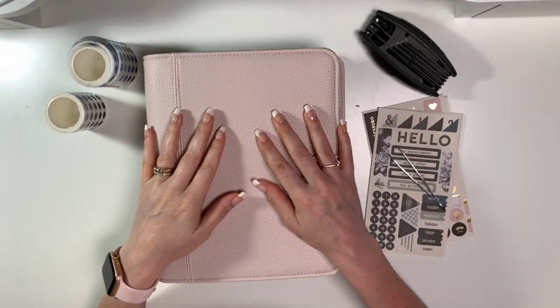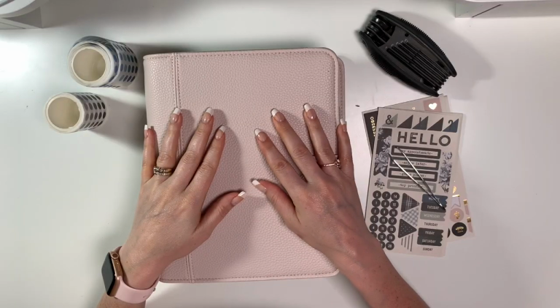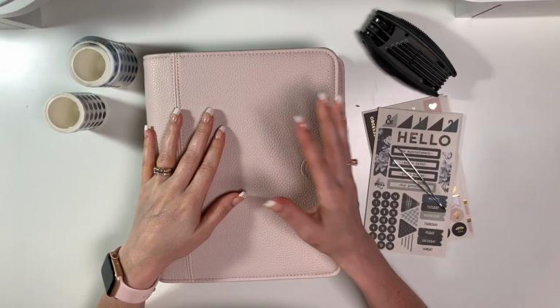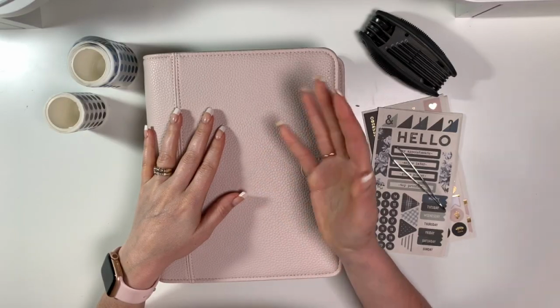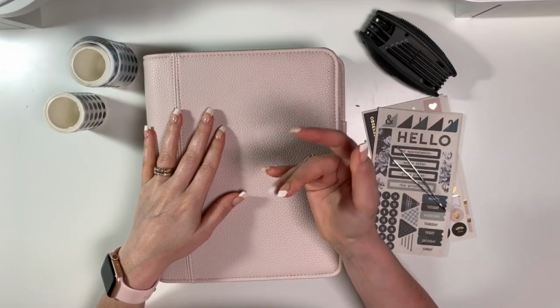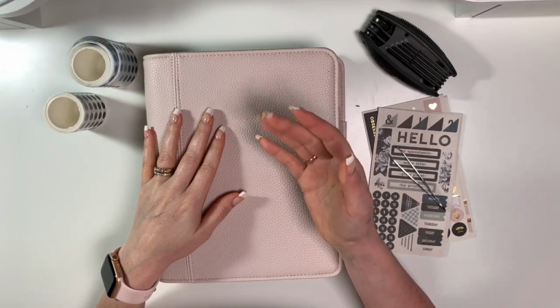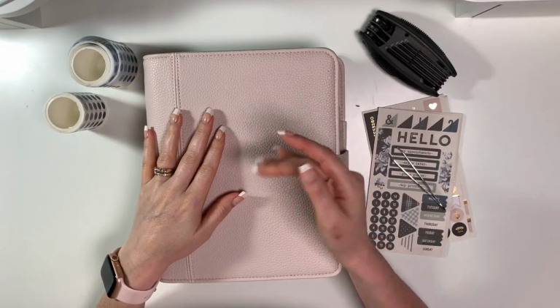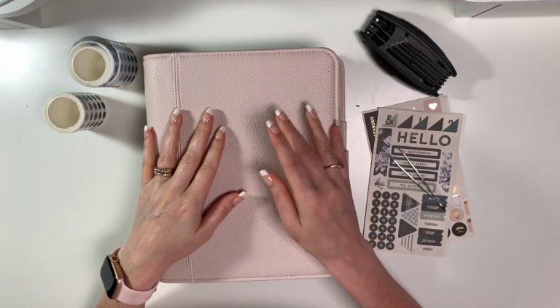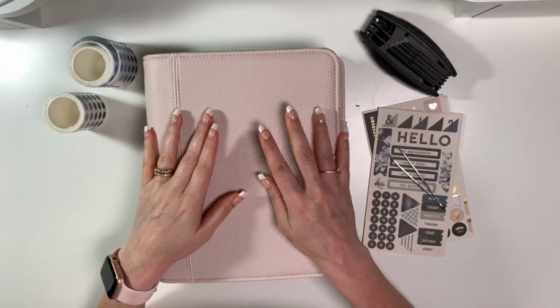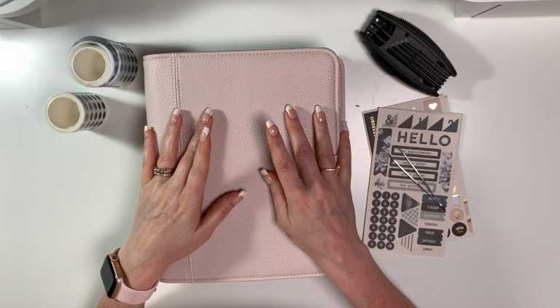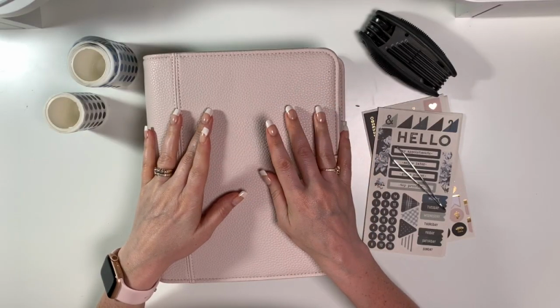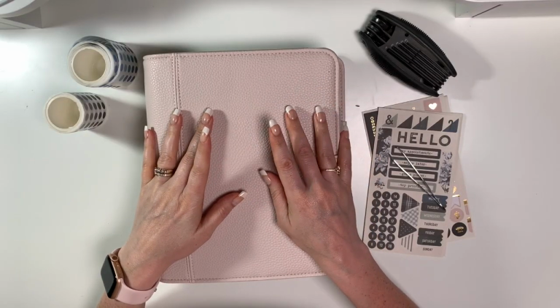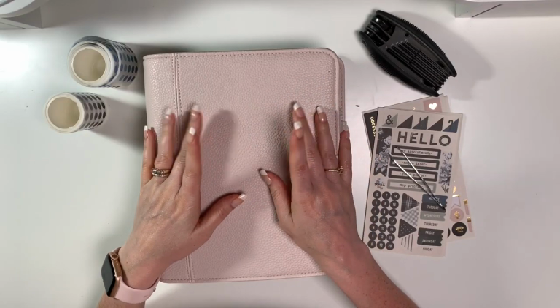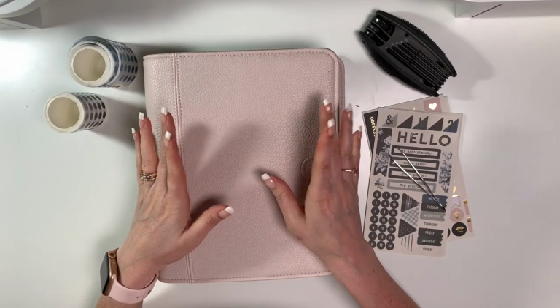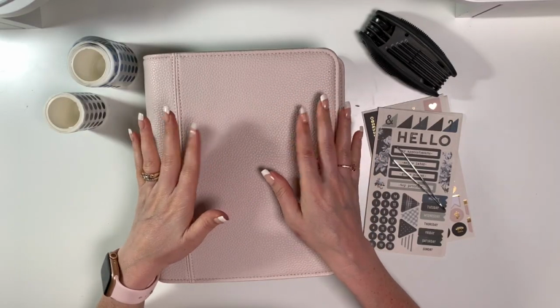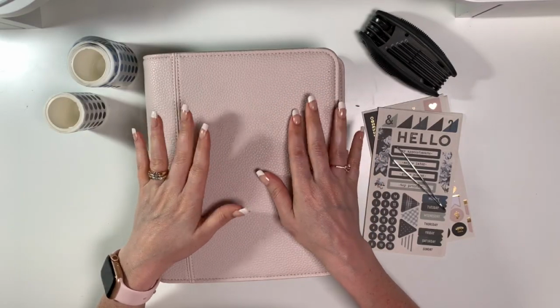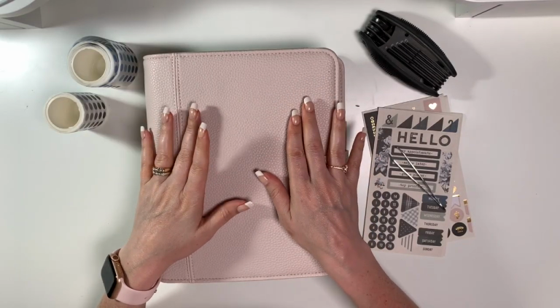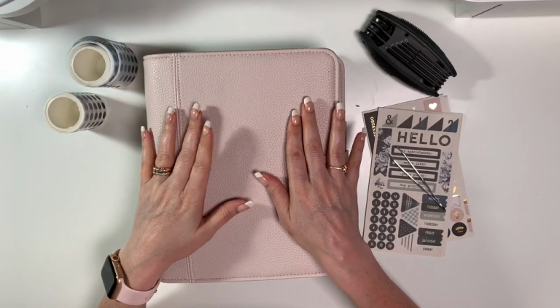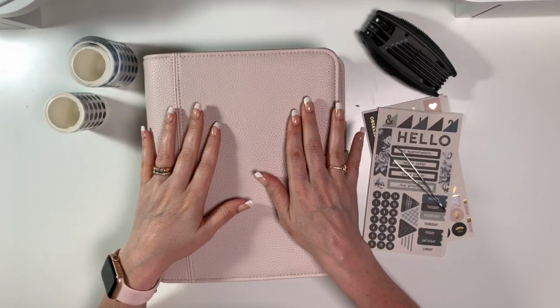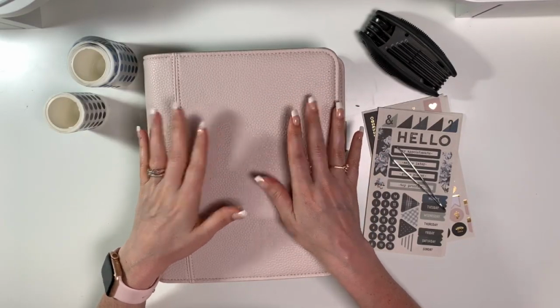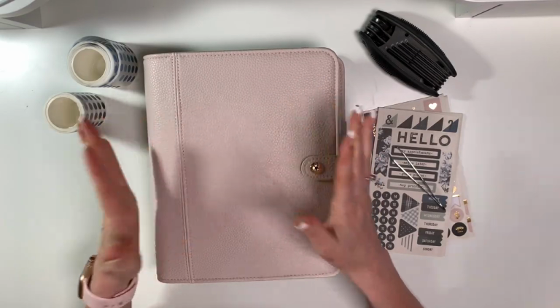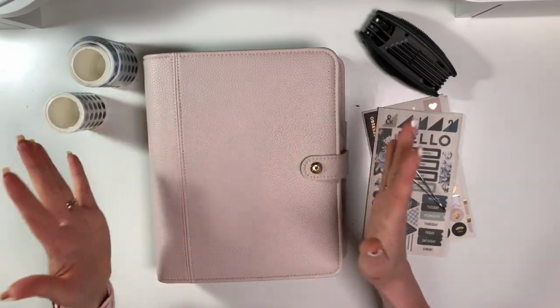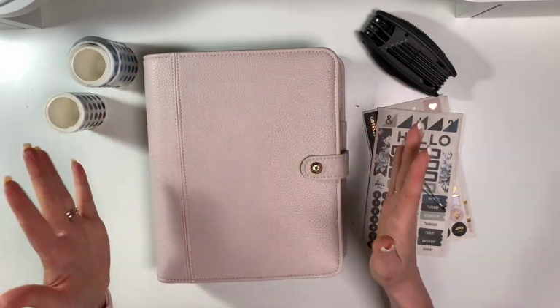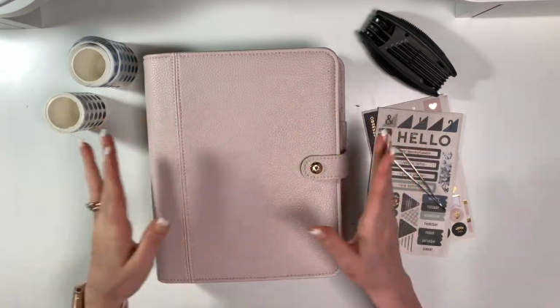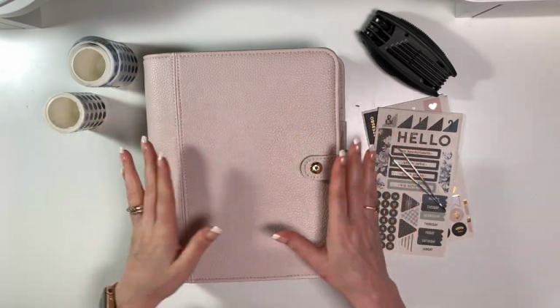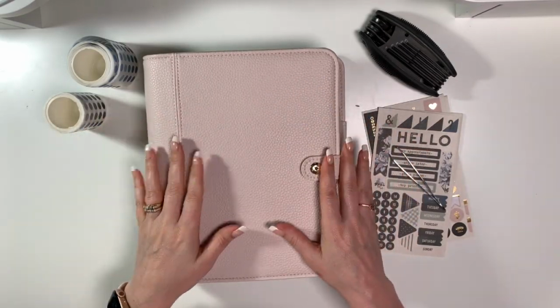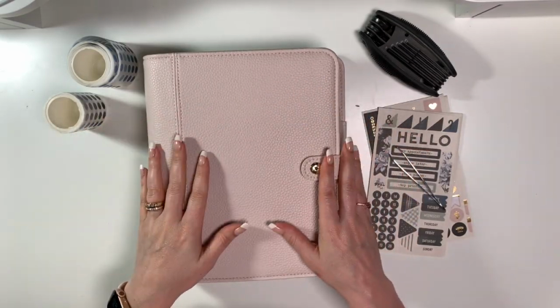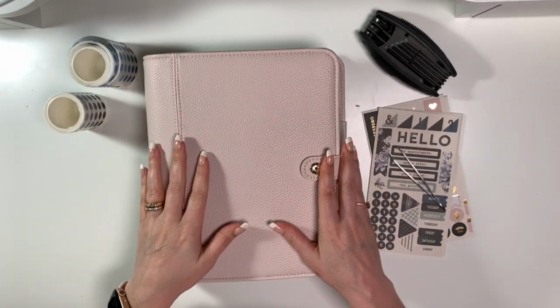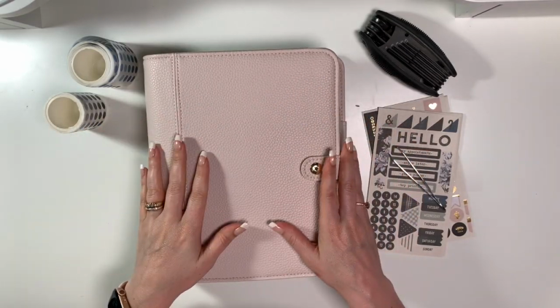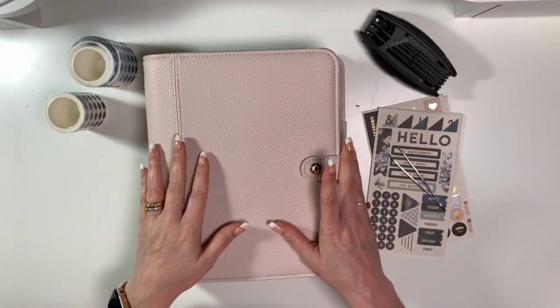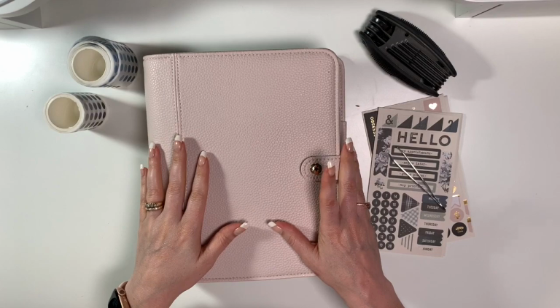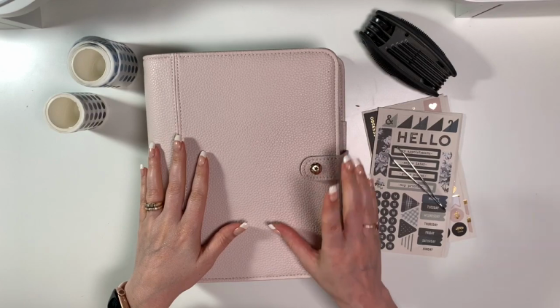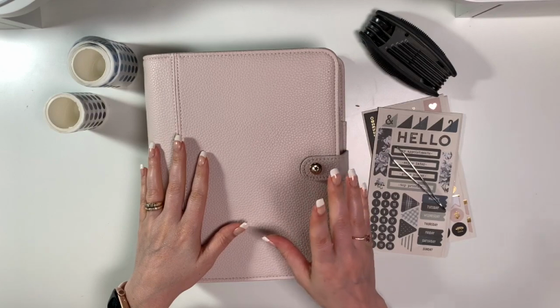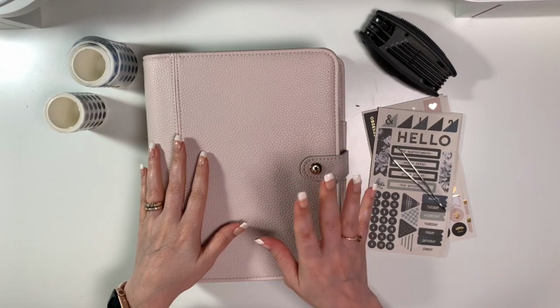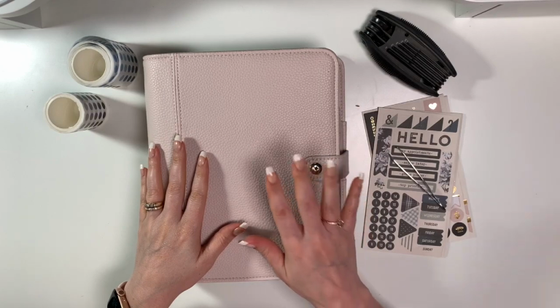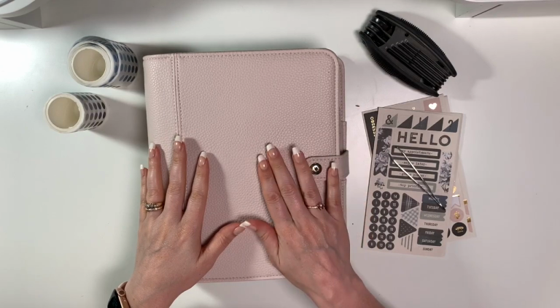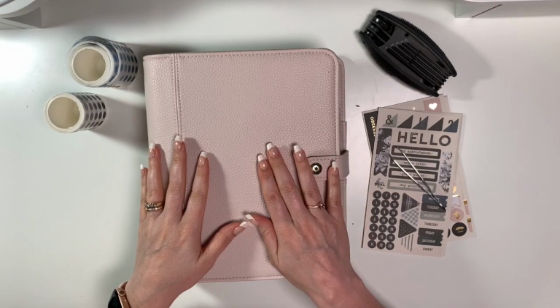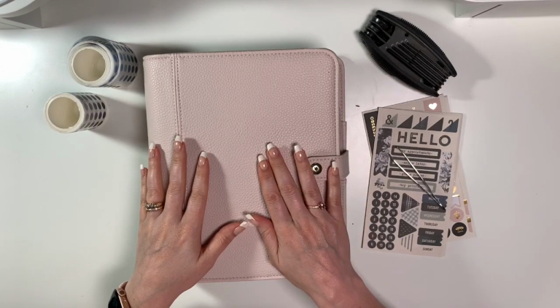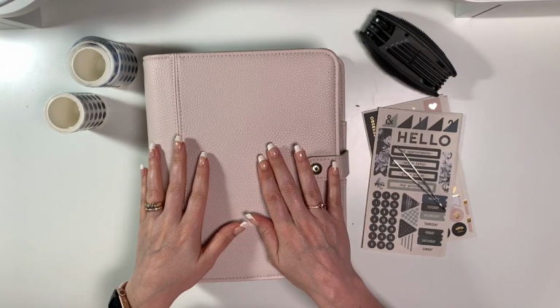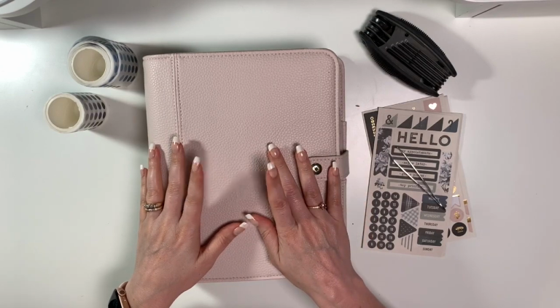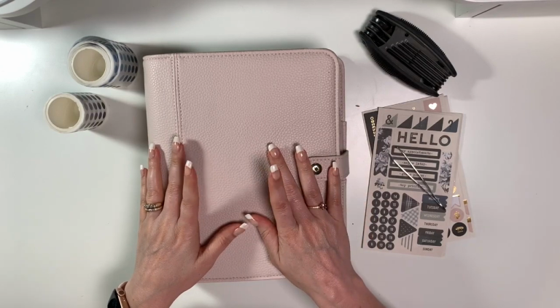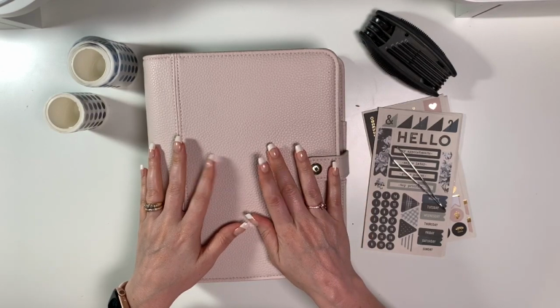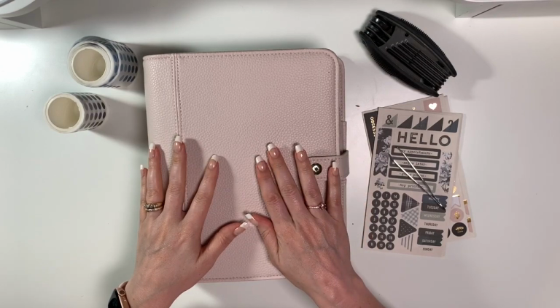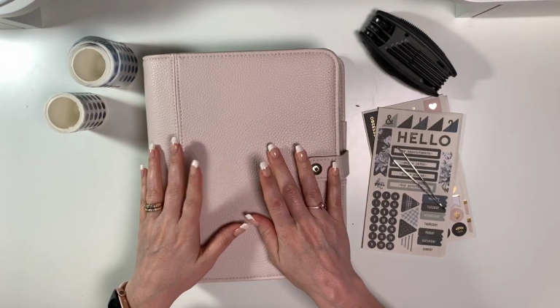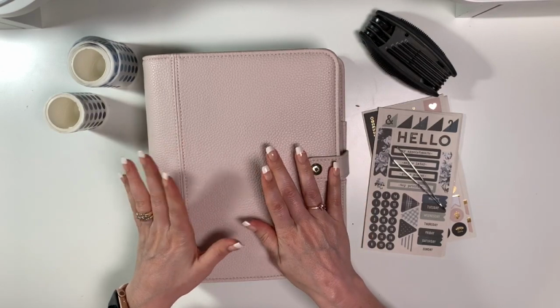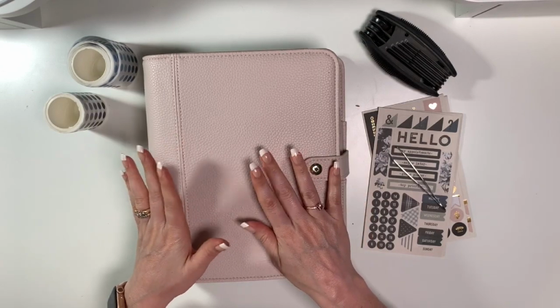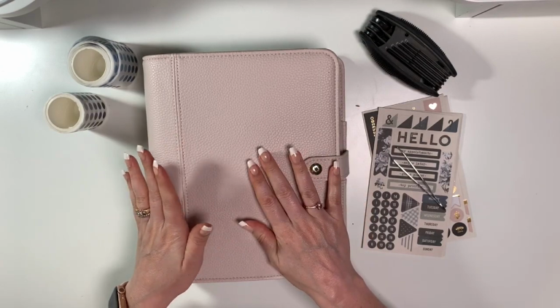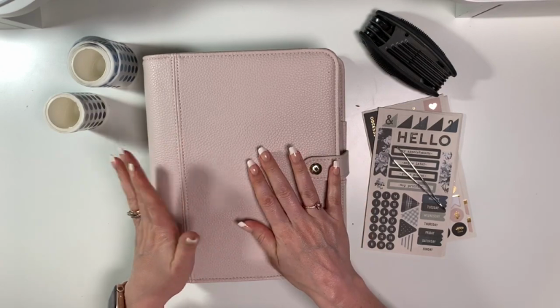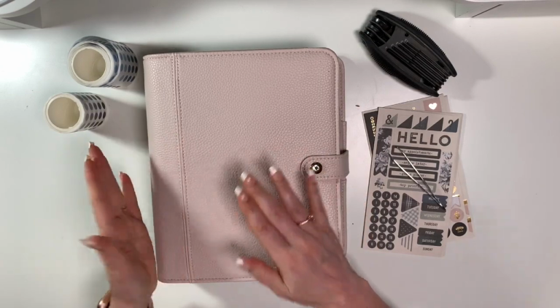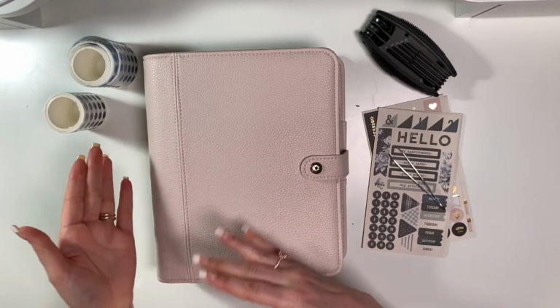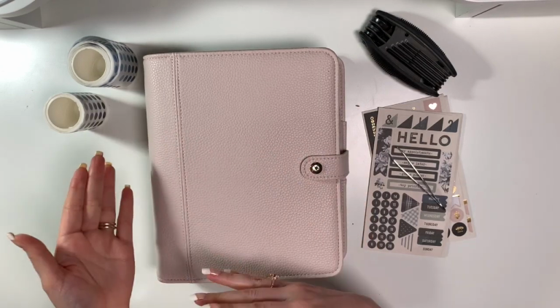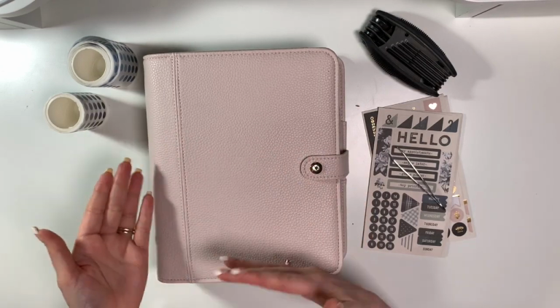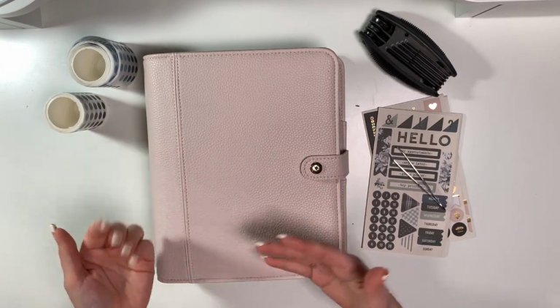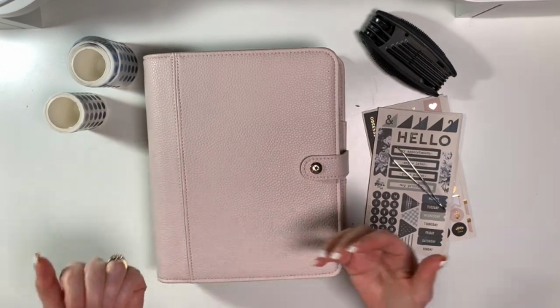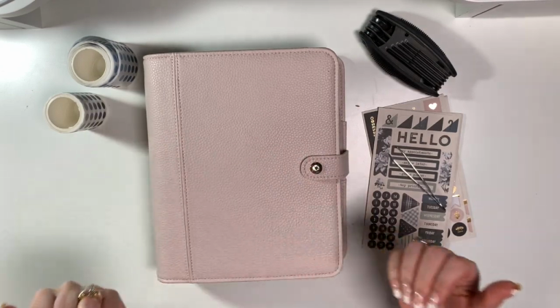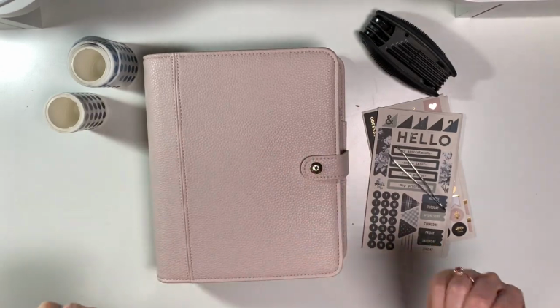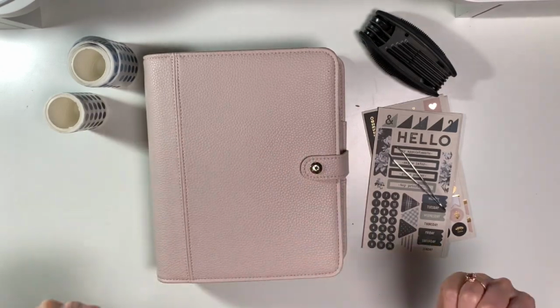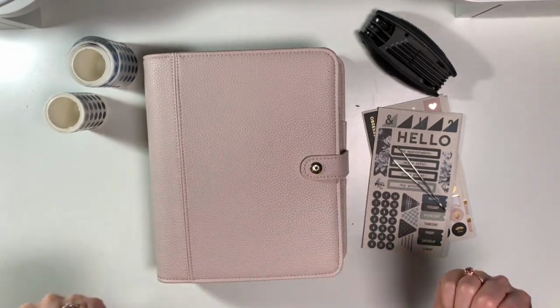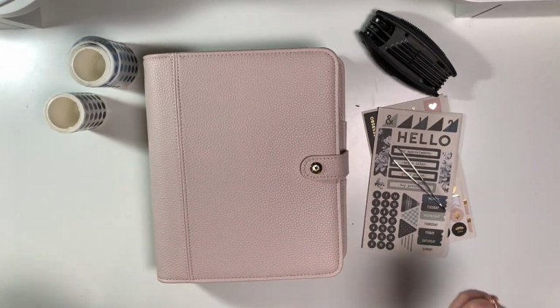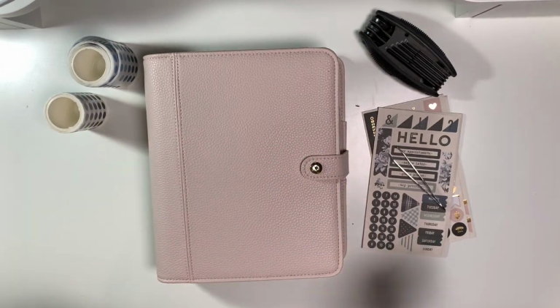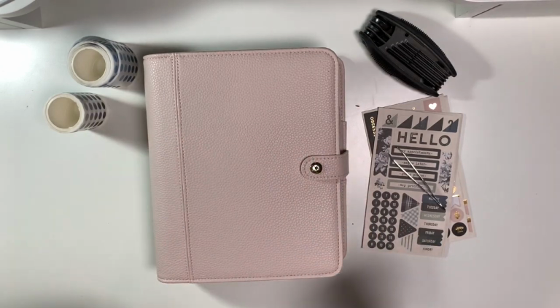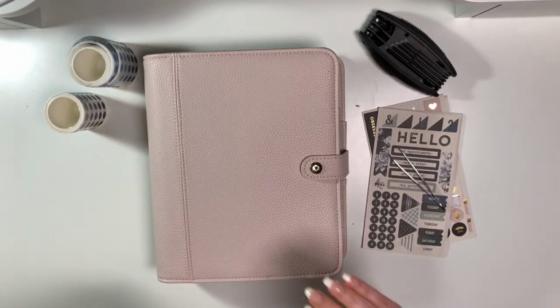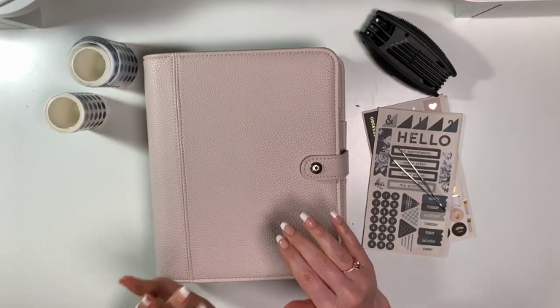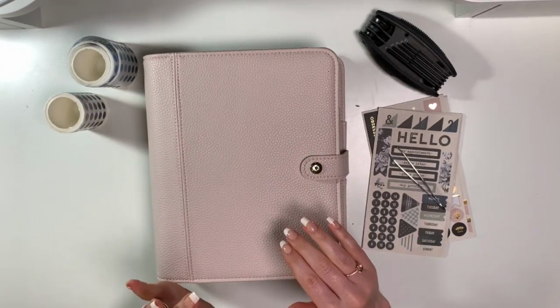Hi planner friends, it's Marcia with Buy Sell Plan. In today's video I will be recapping the month of May and planning for the month of June.